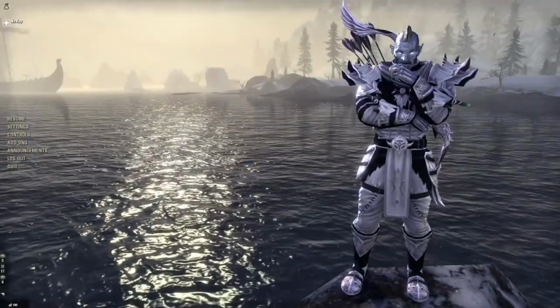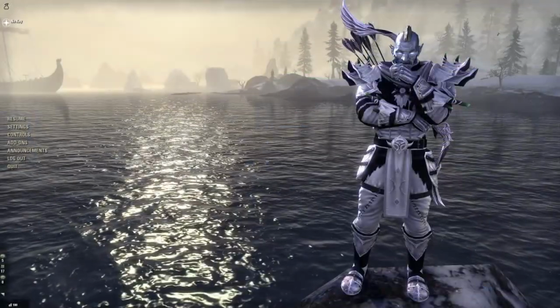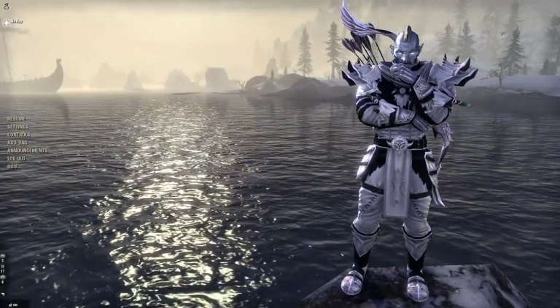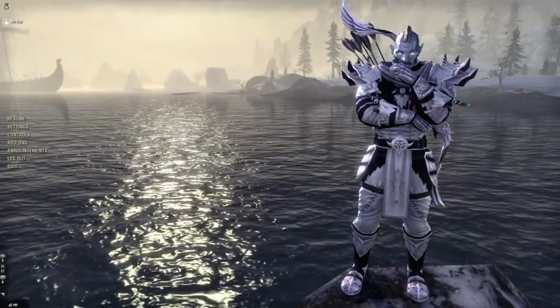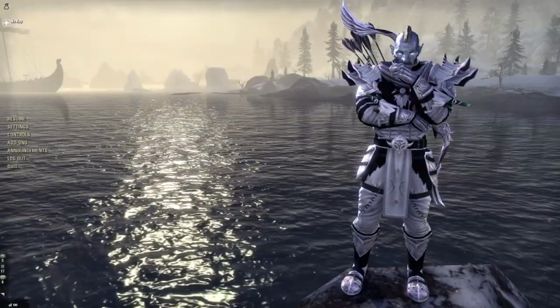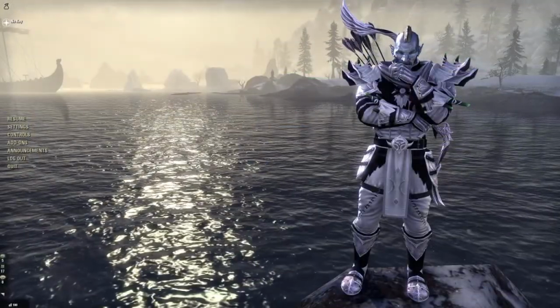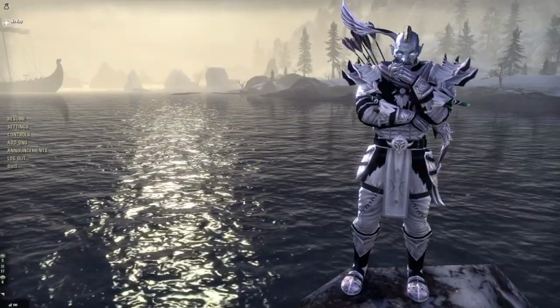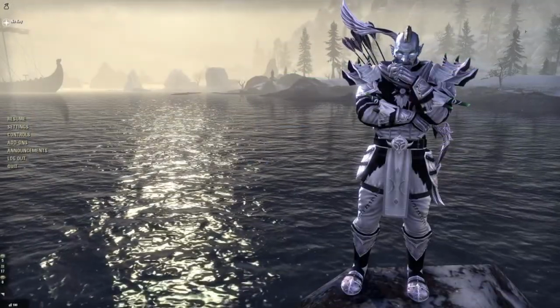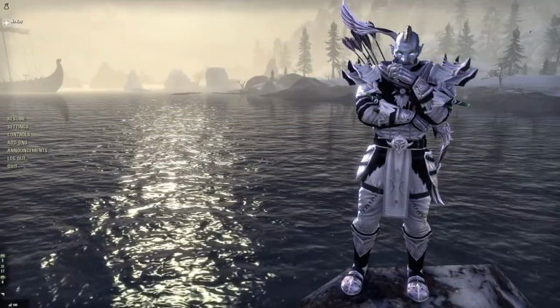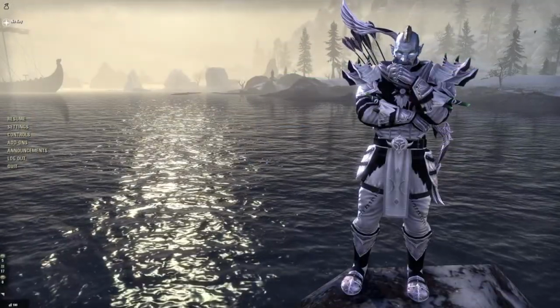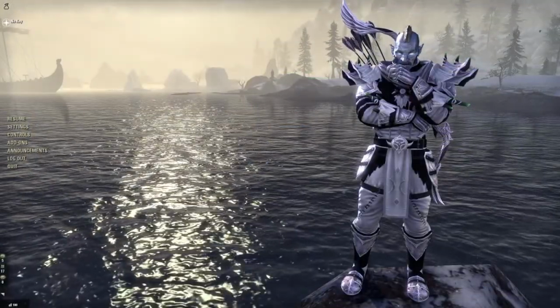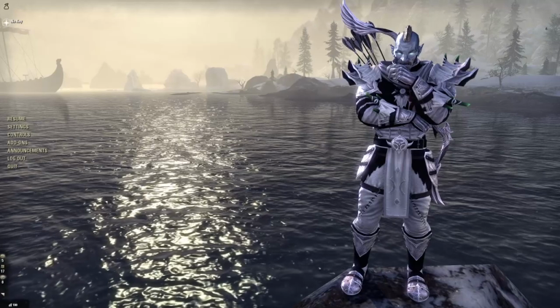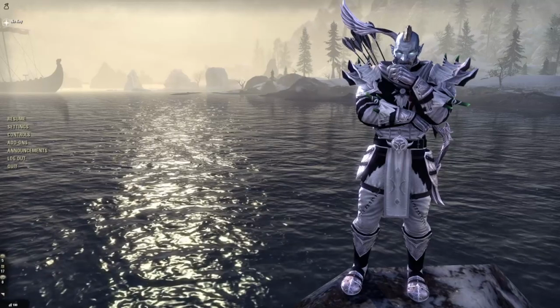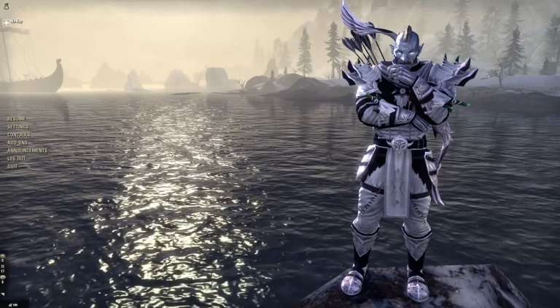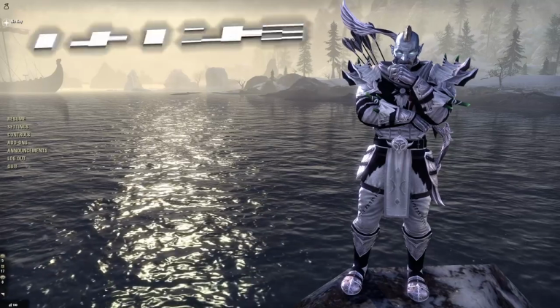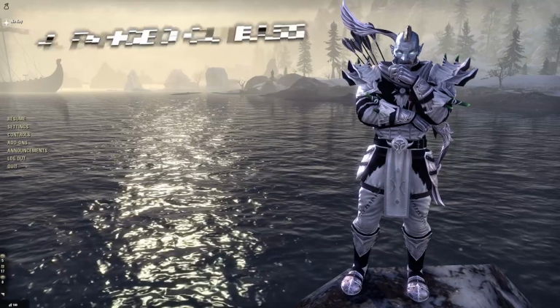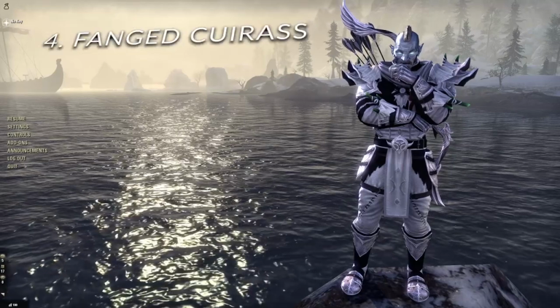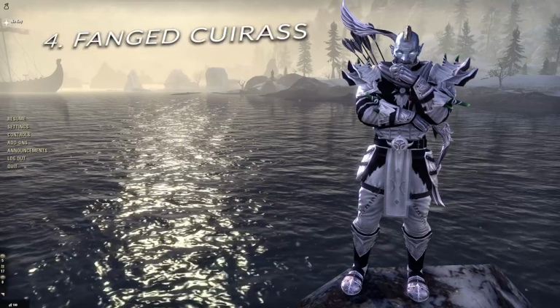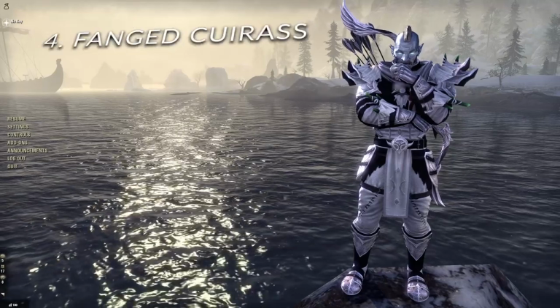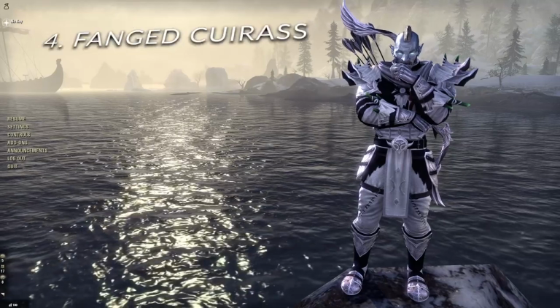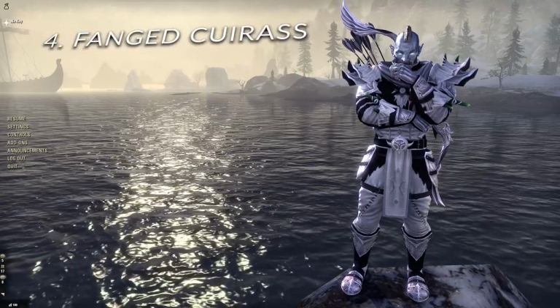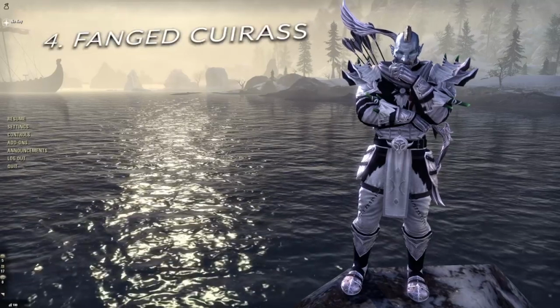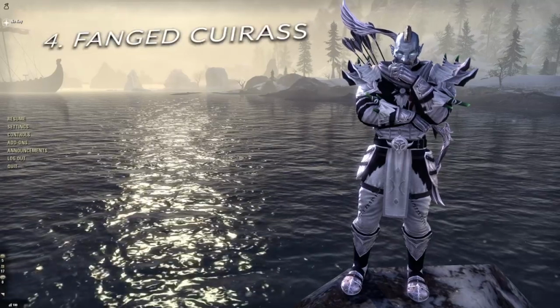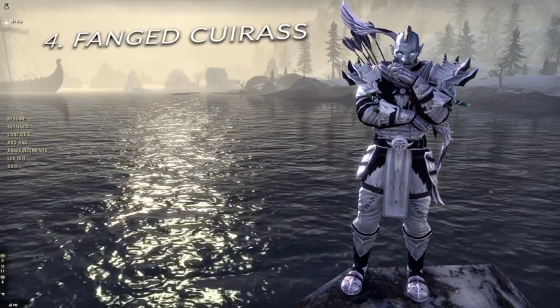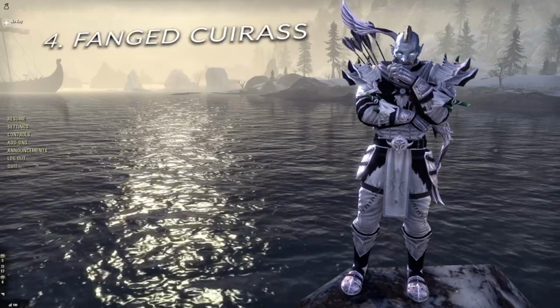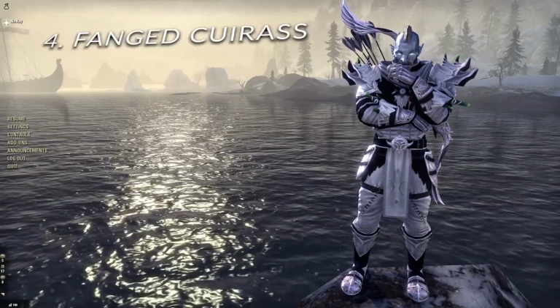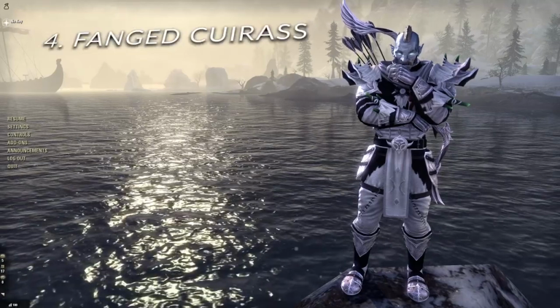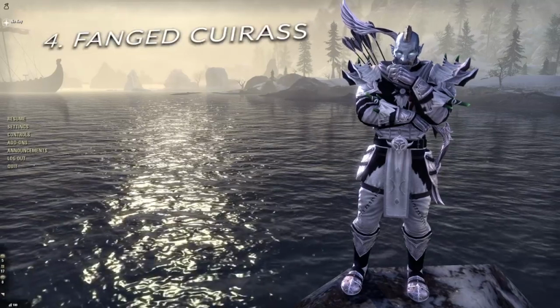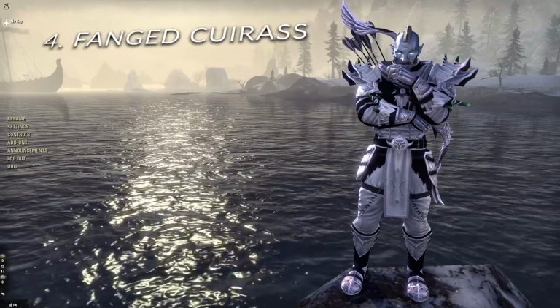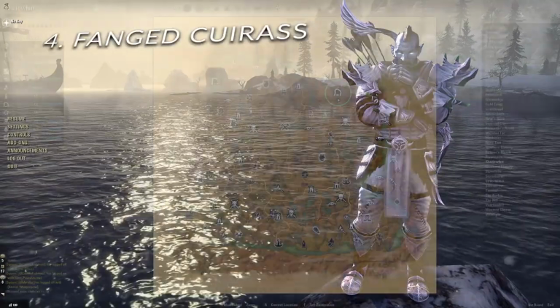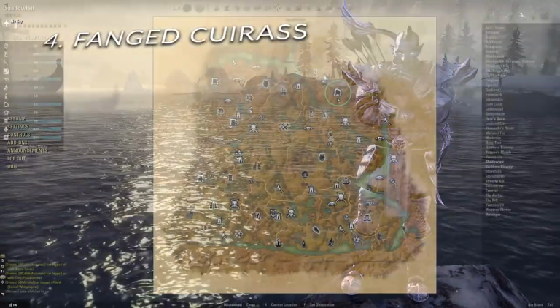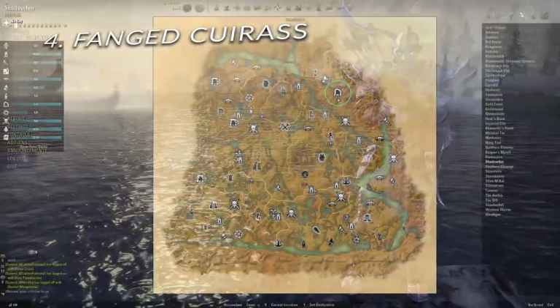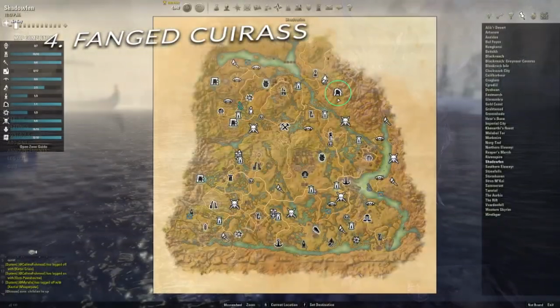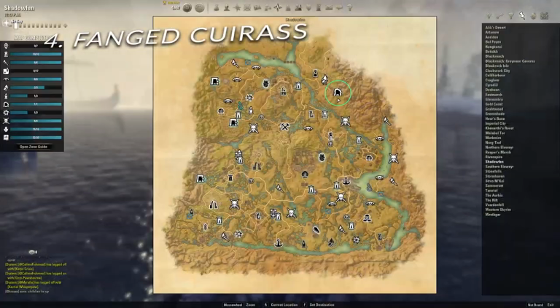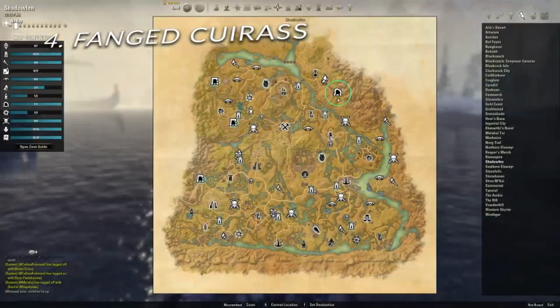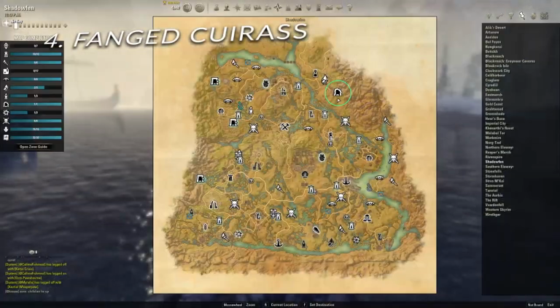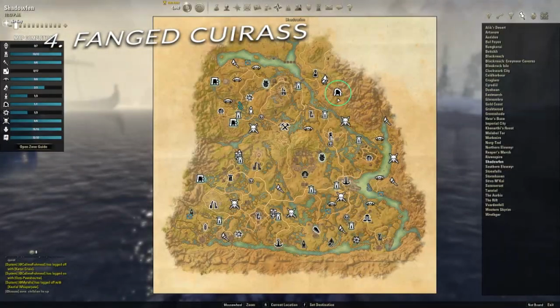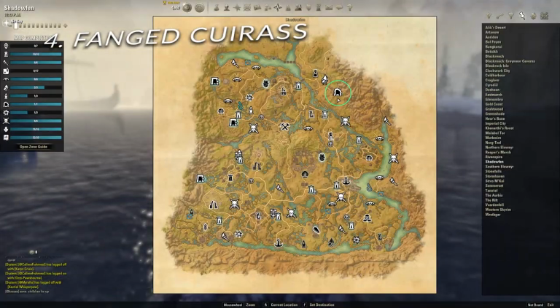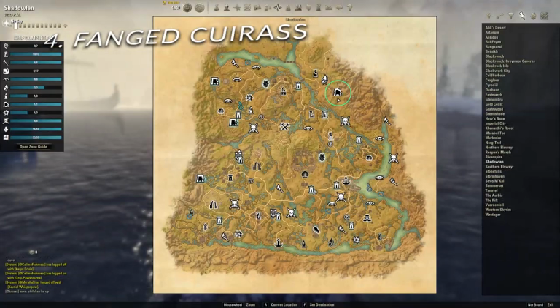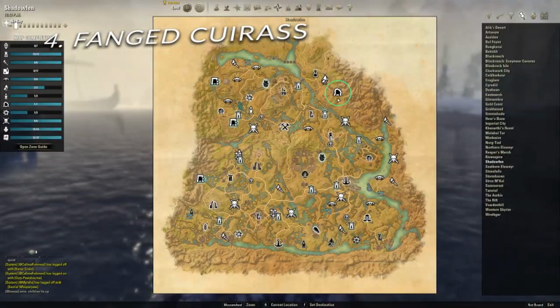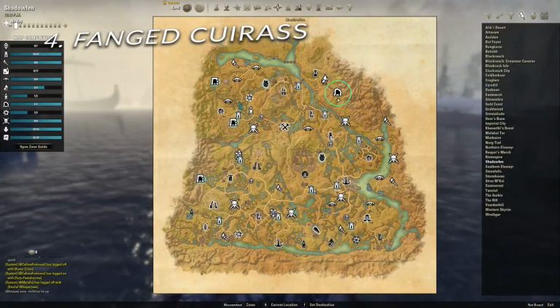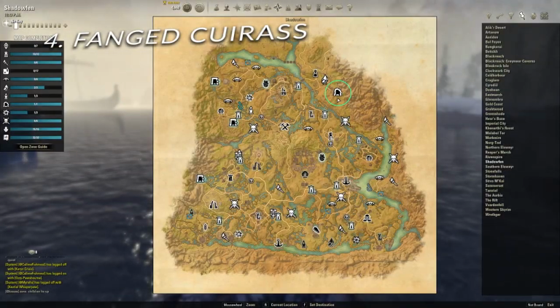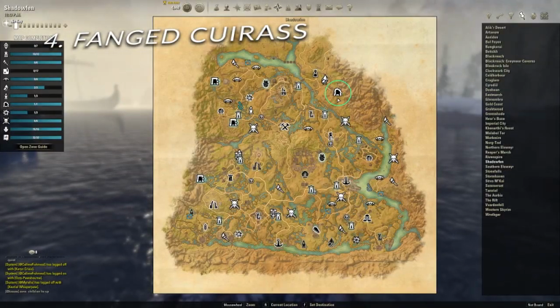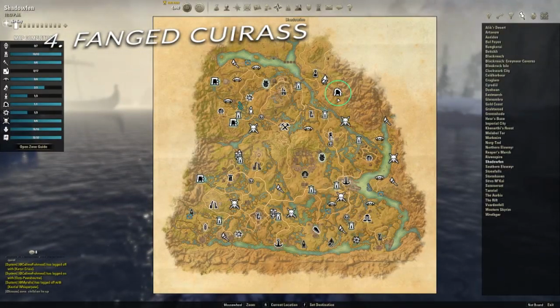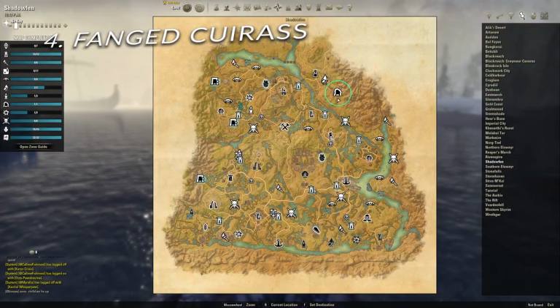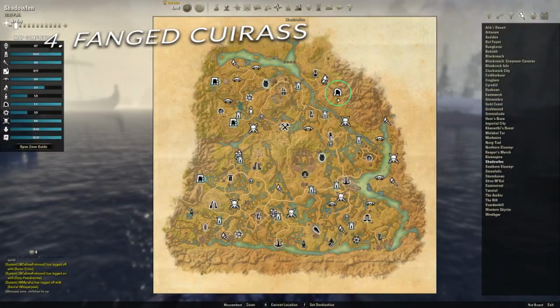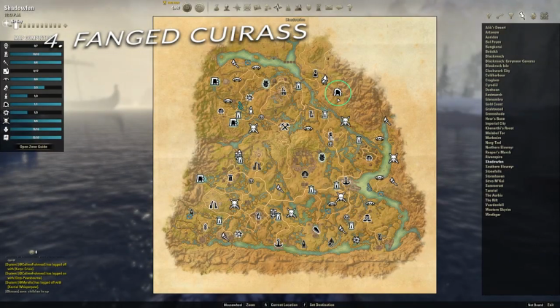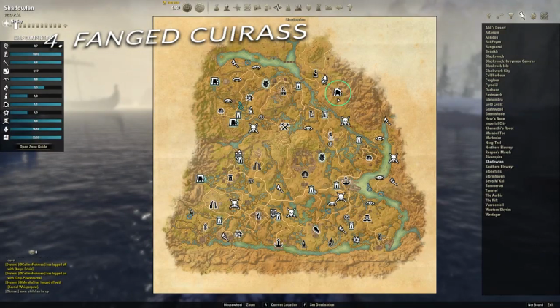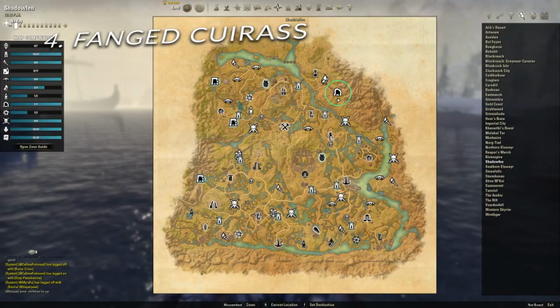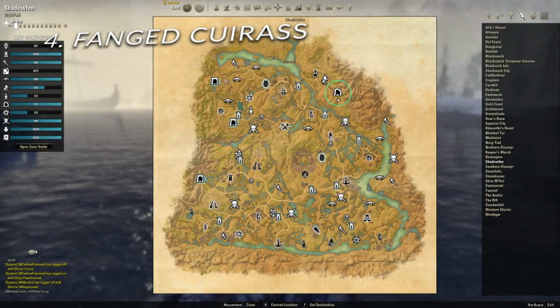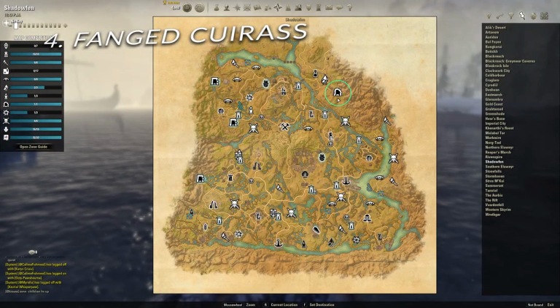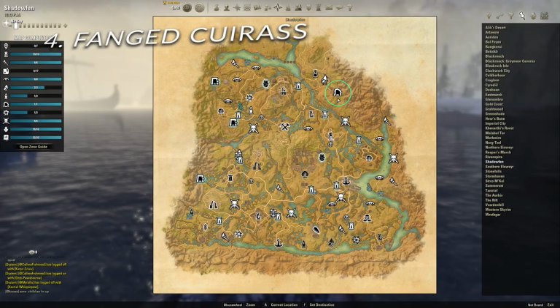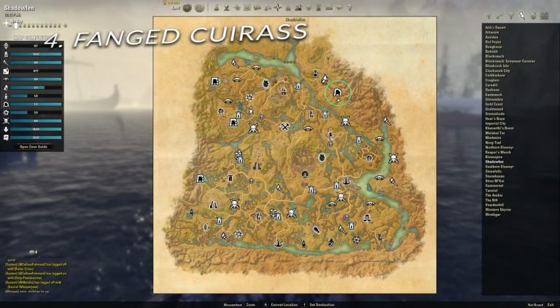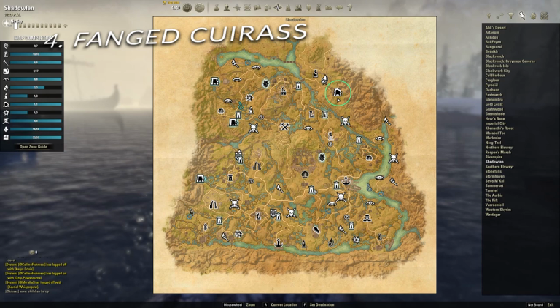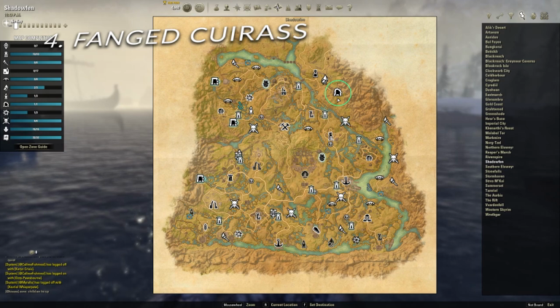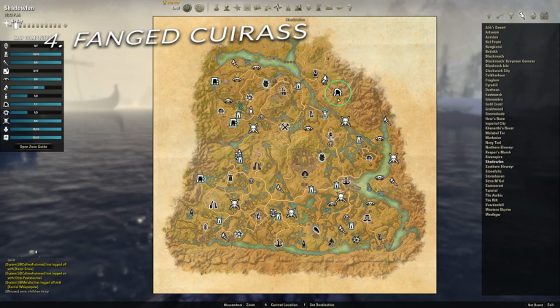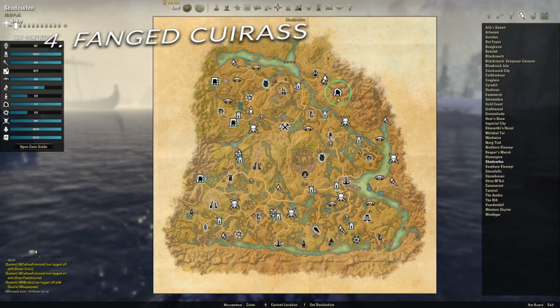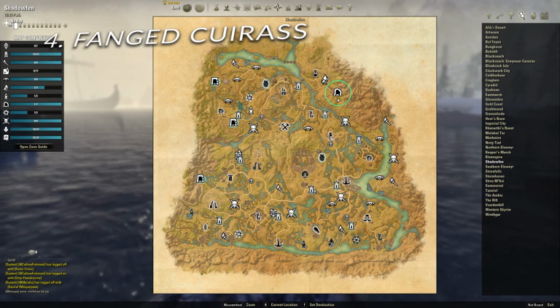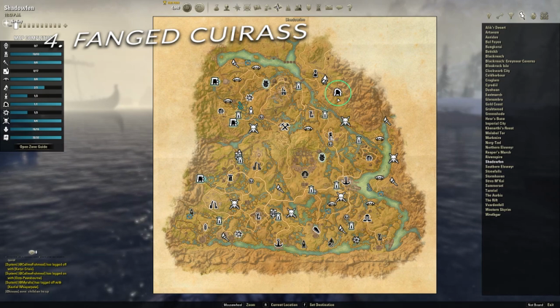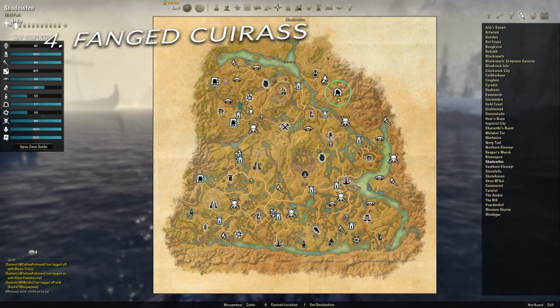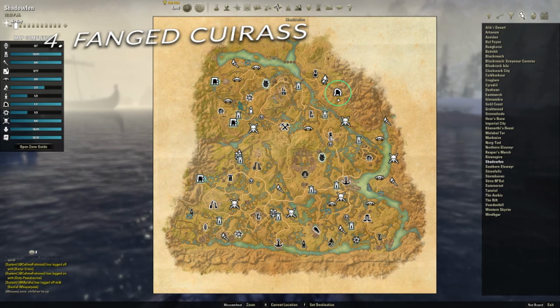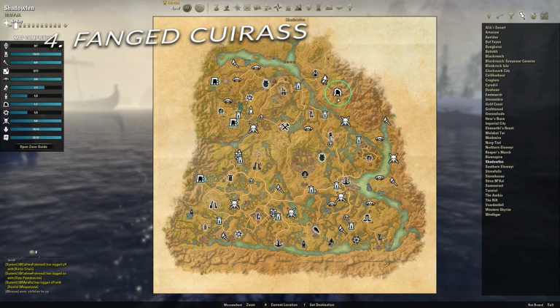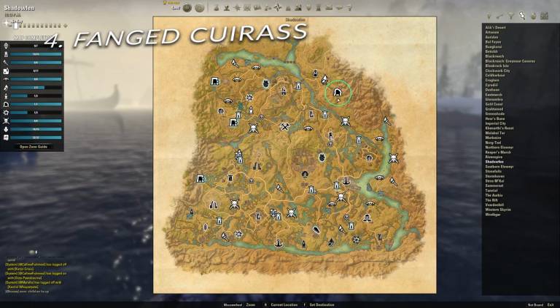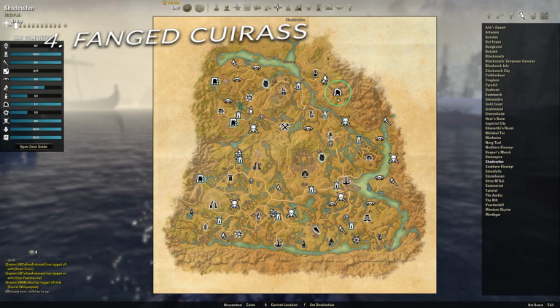Item number four: Fanged Curus. This lead can be found in the Shadowfen Public Dungeon and drops from any of the bosses within.